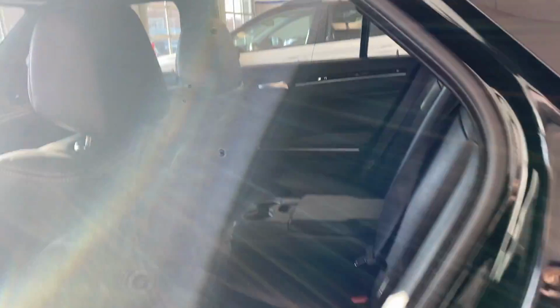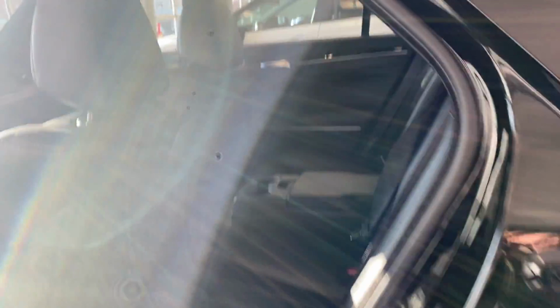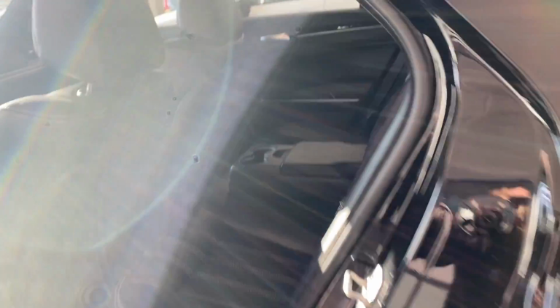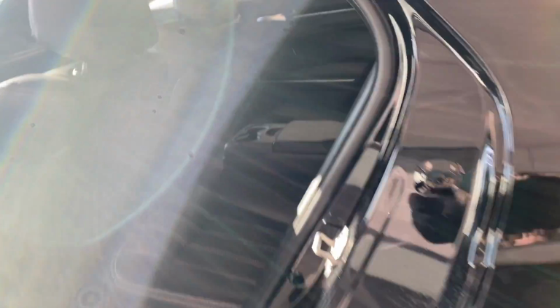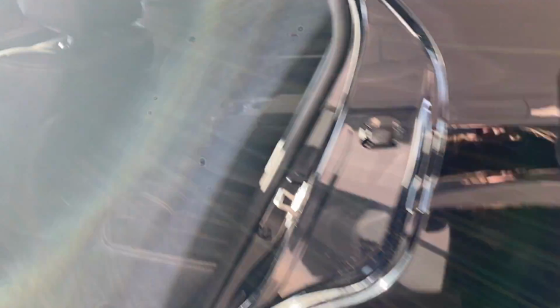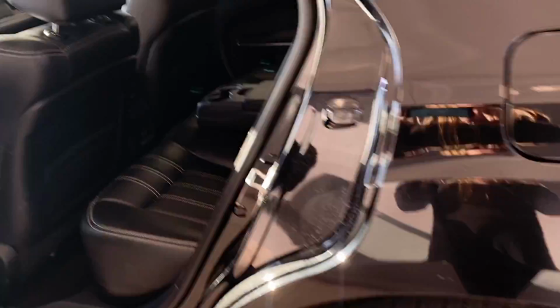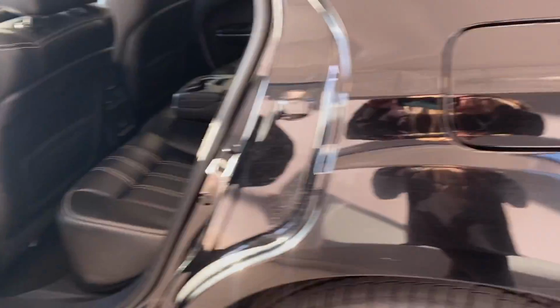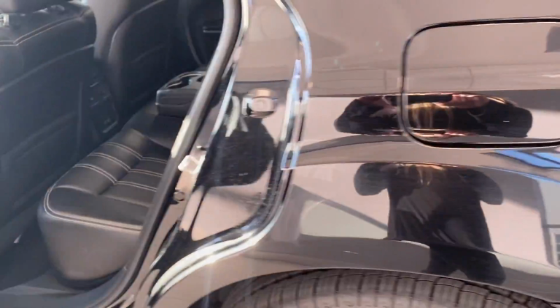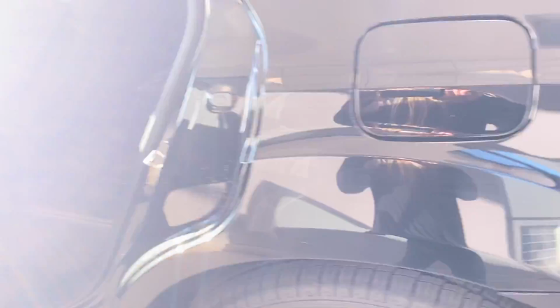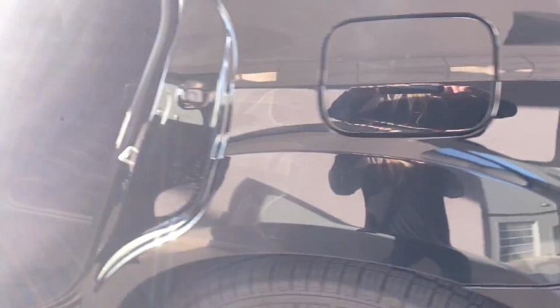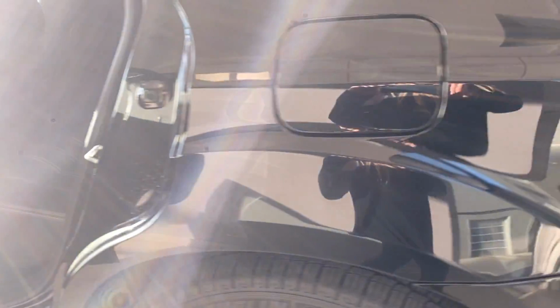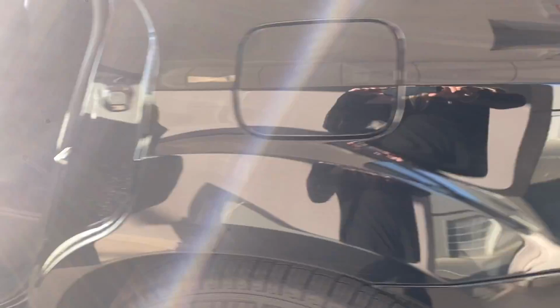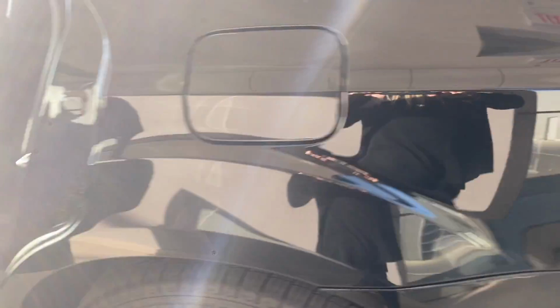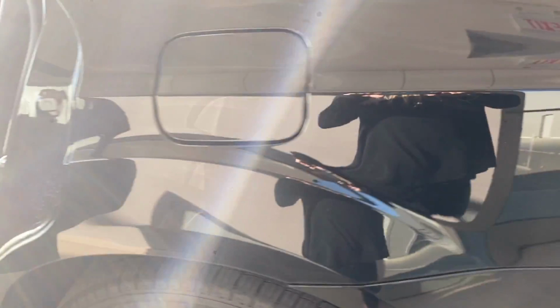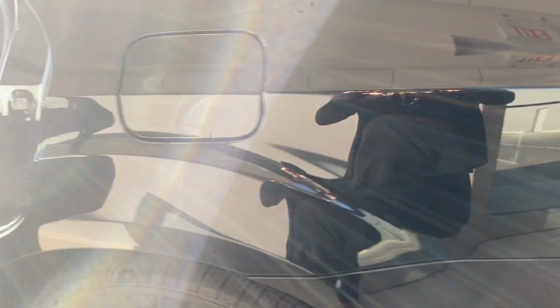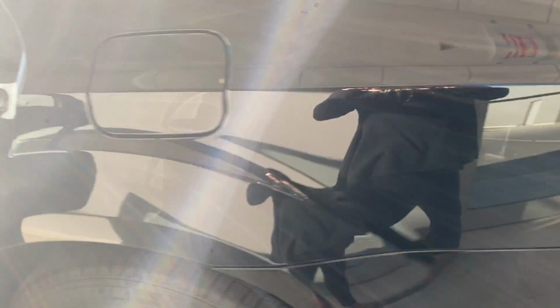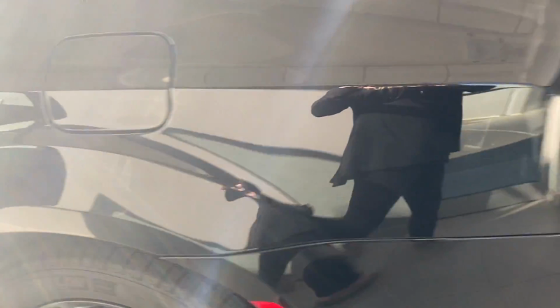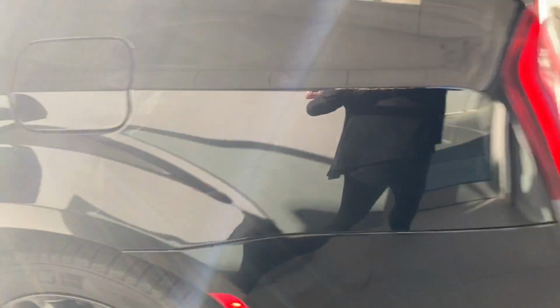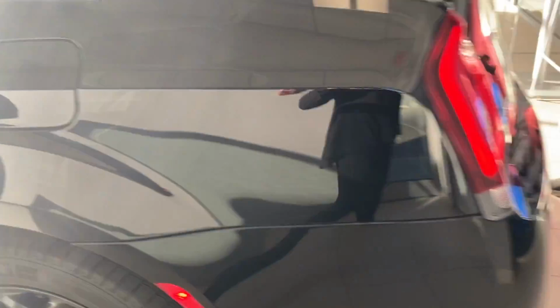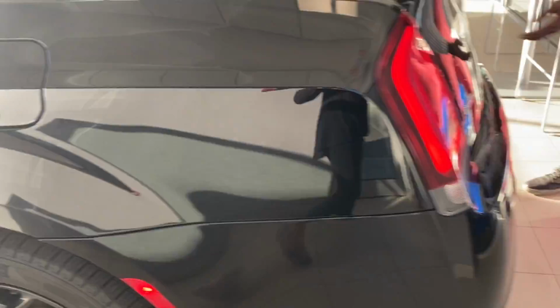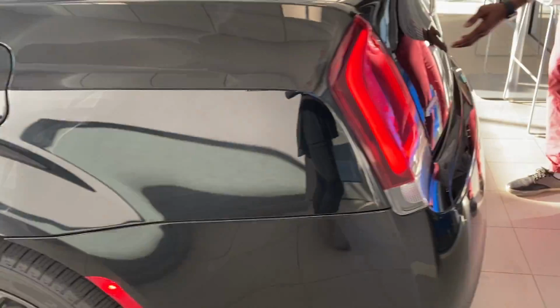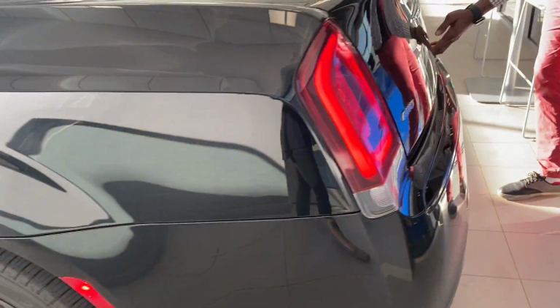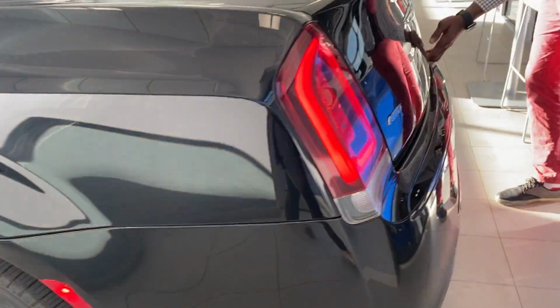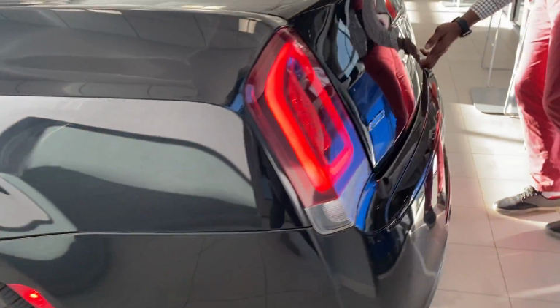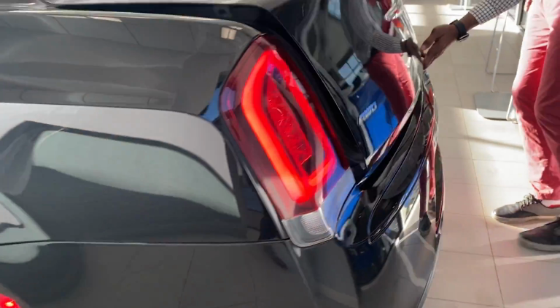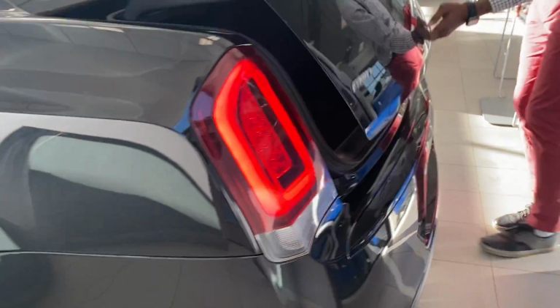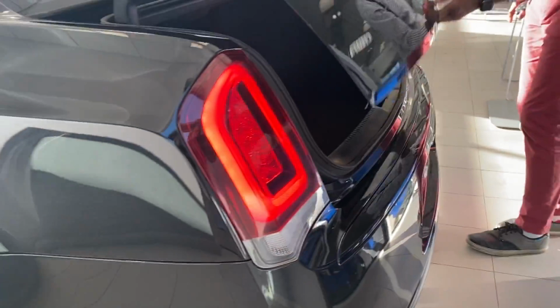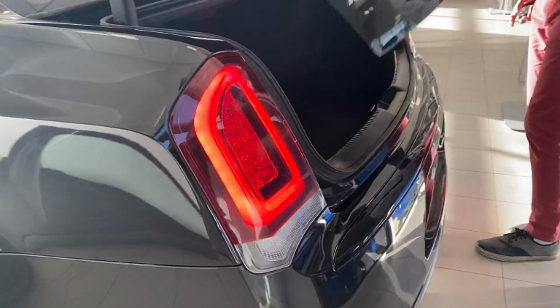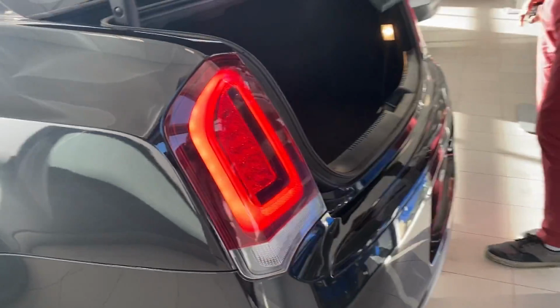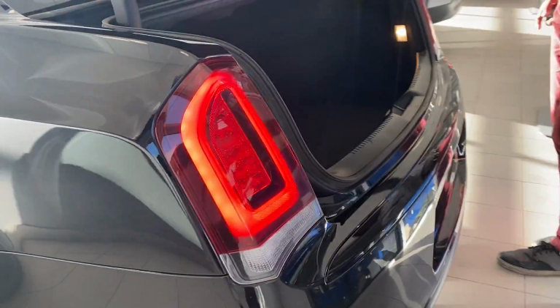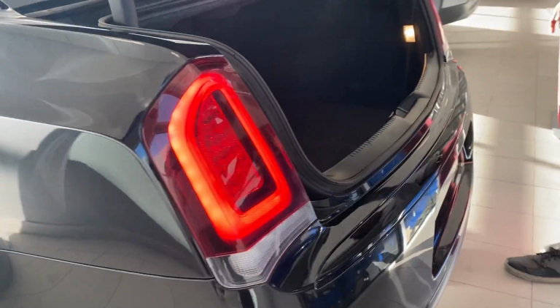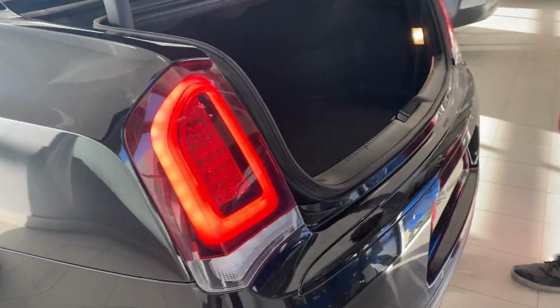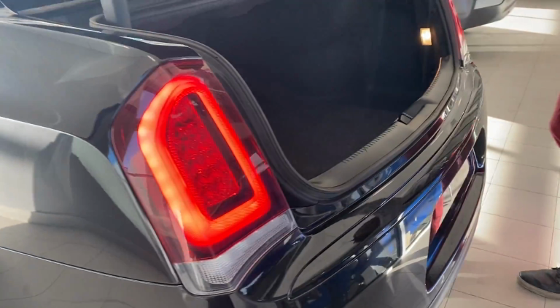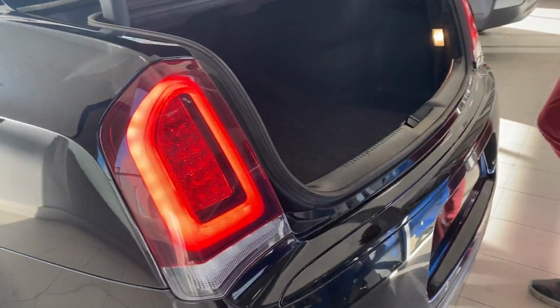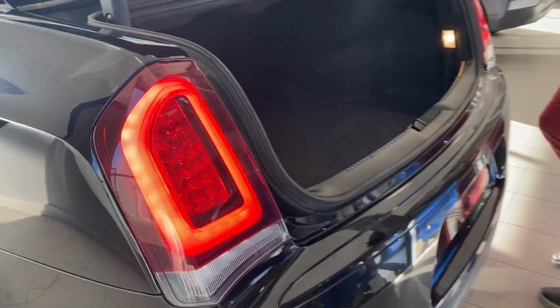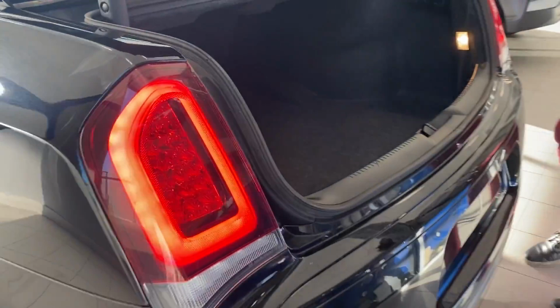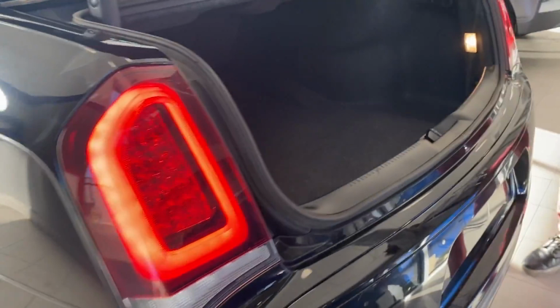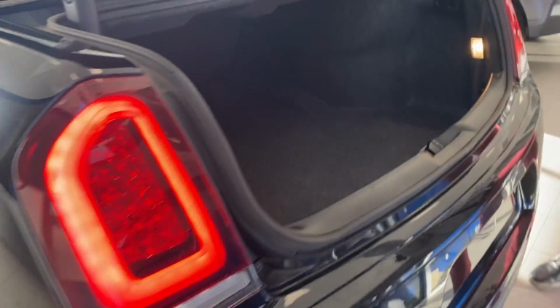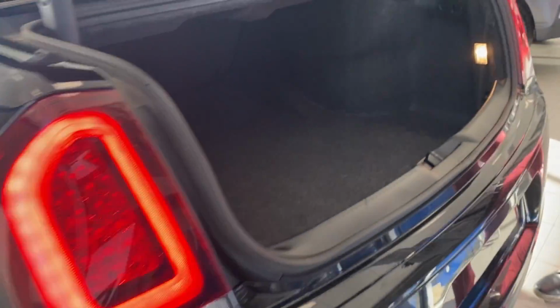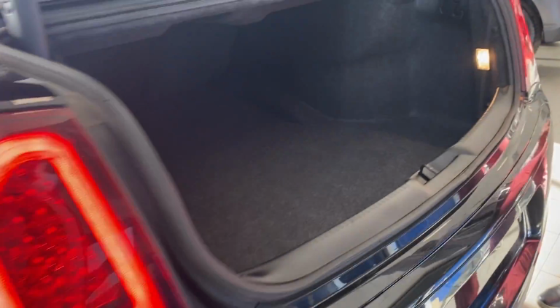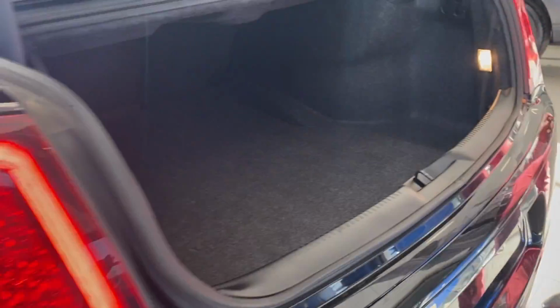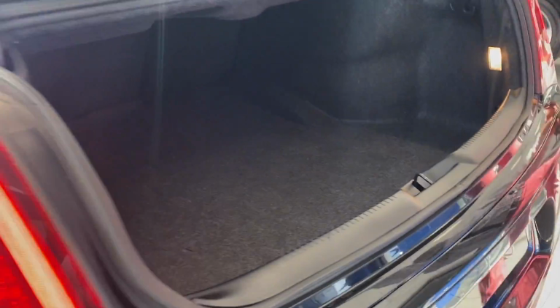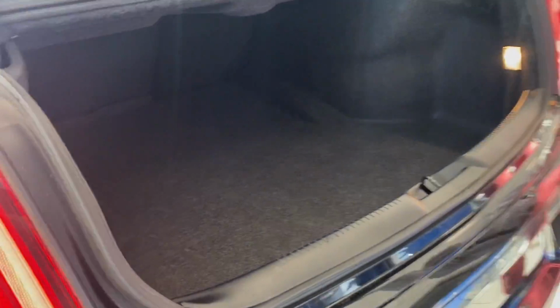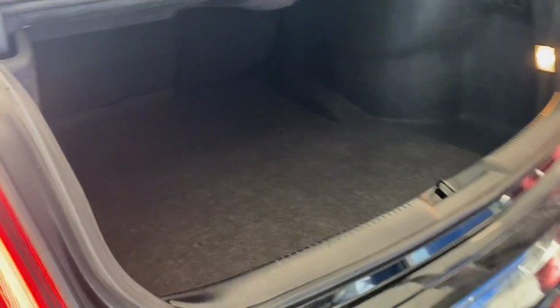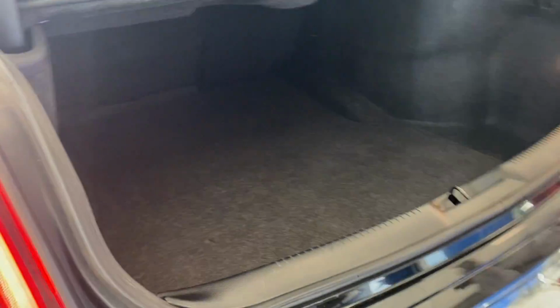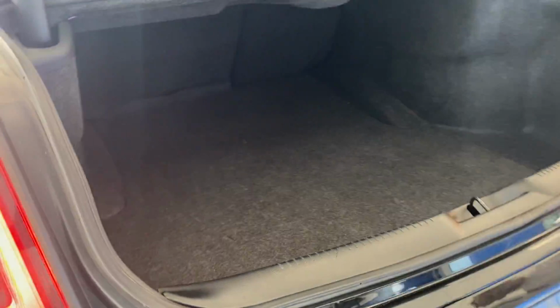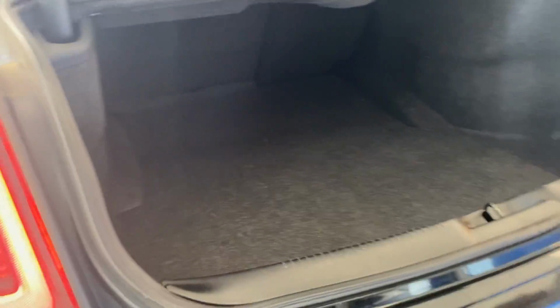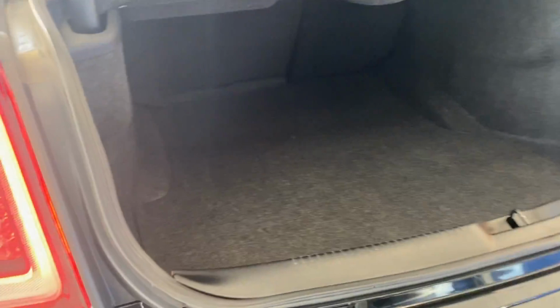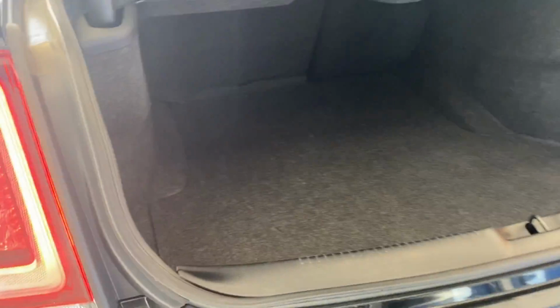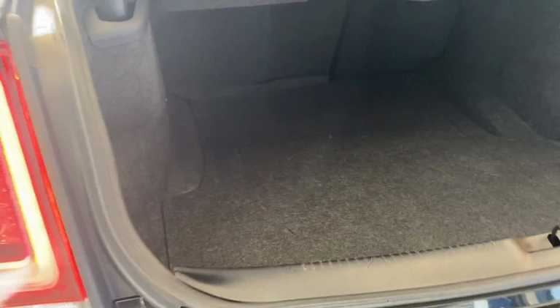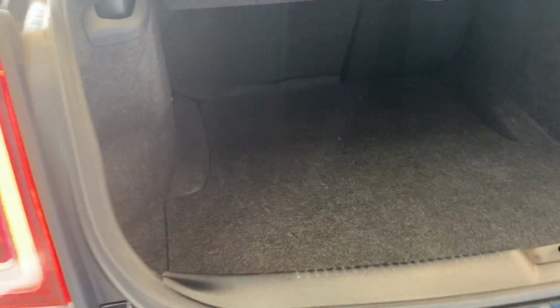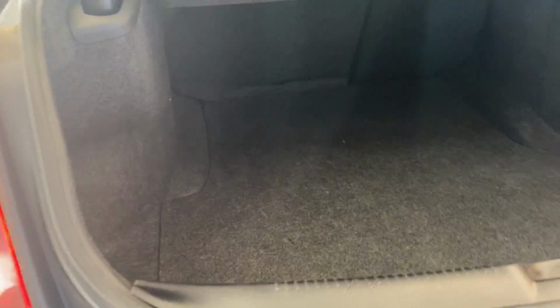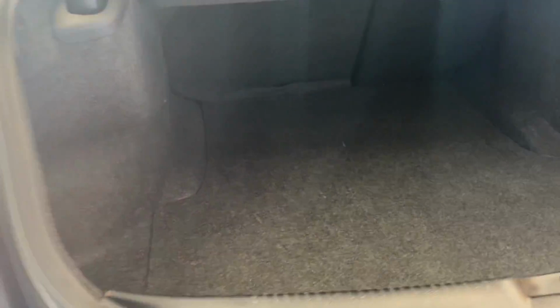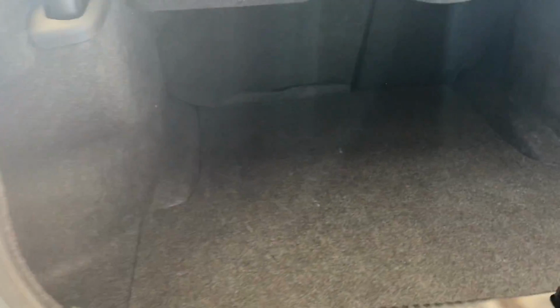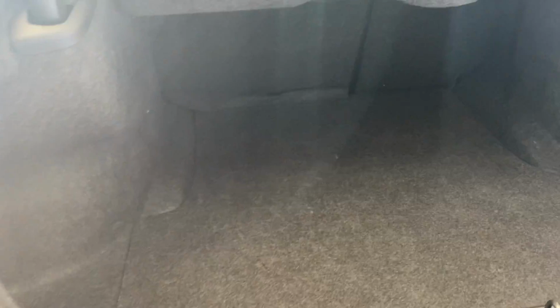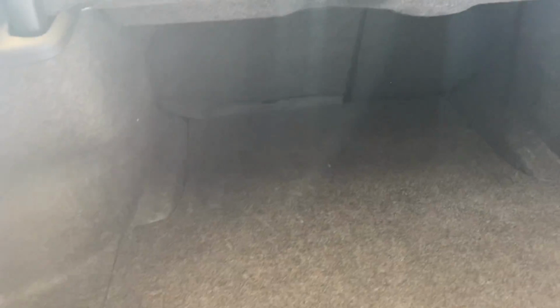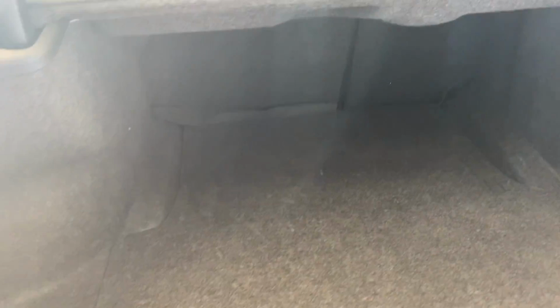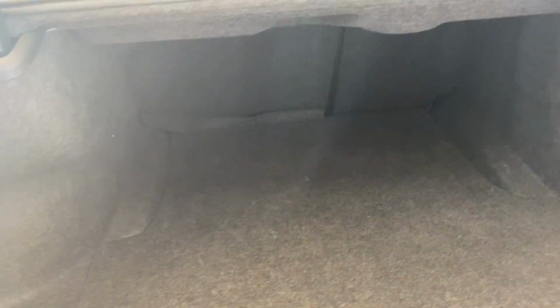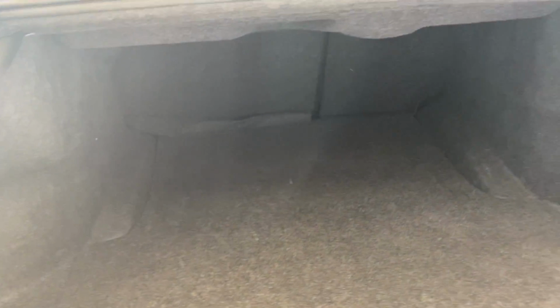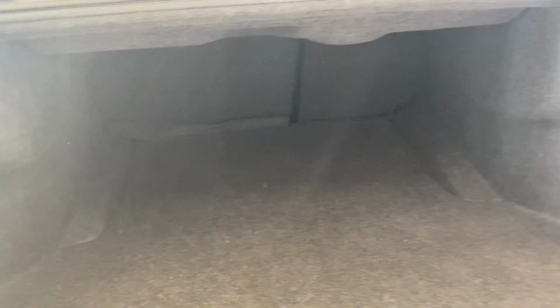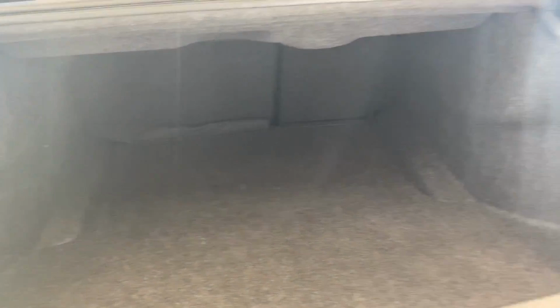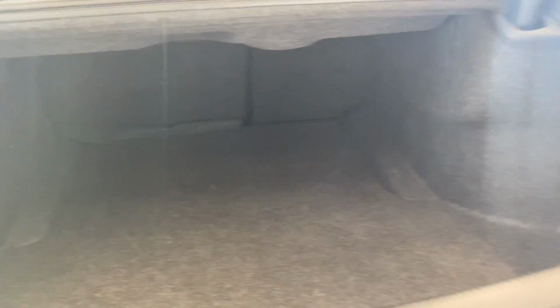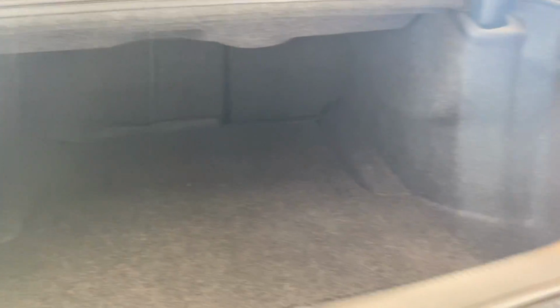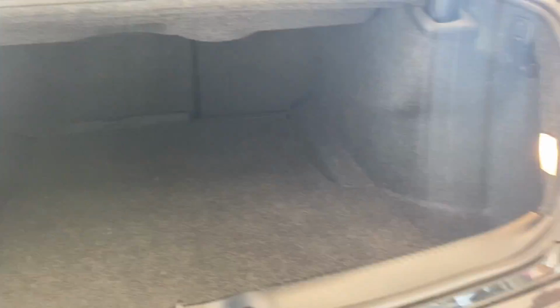It only has 41,000 kilometers. Chryslers are also known to be very spacious and very elegant vehicles. Lots of trunk space in this vehicle also, as you can see. It can carry lots of storage and things like that.